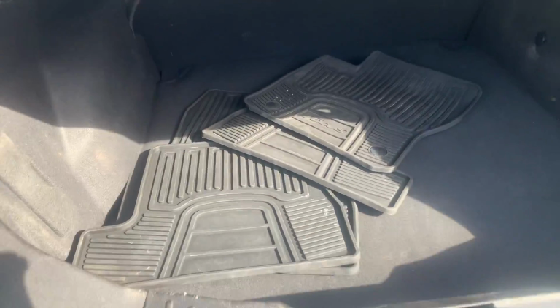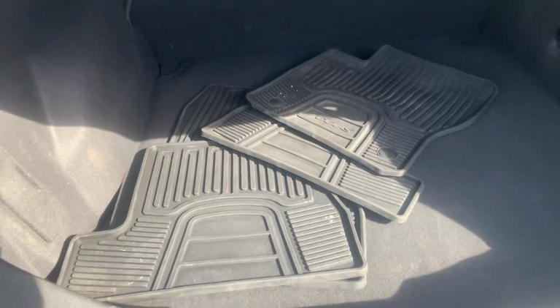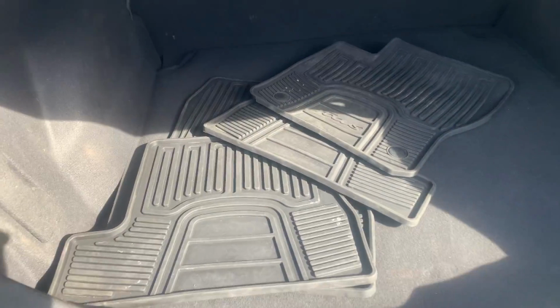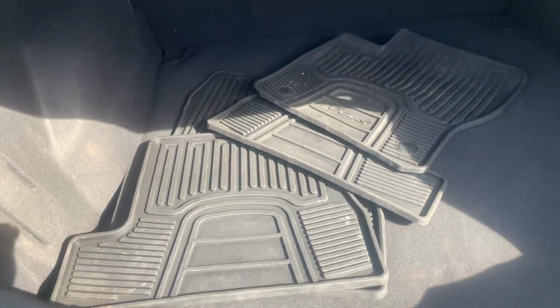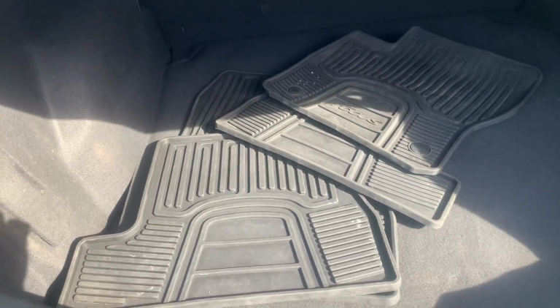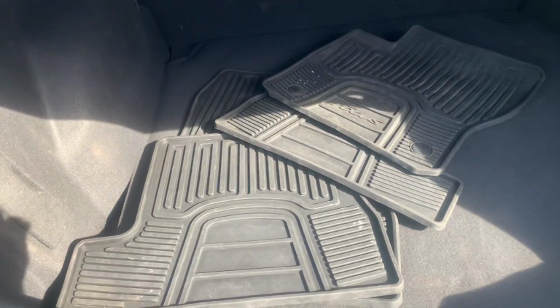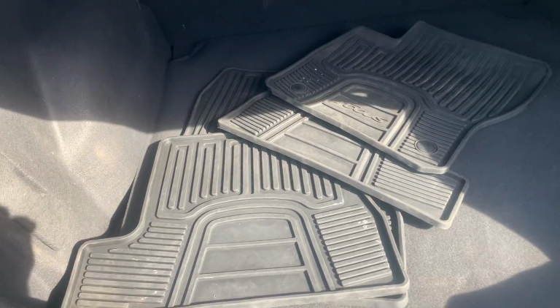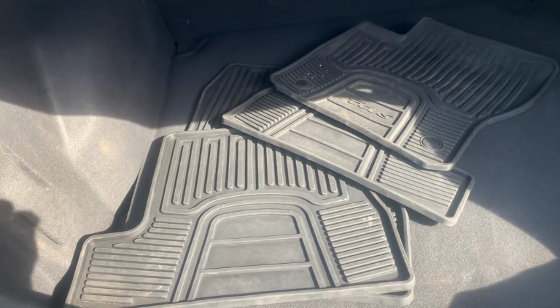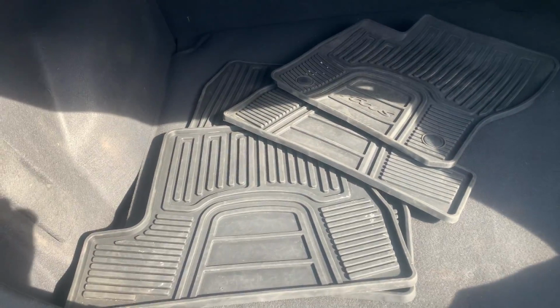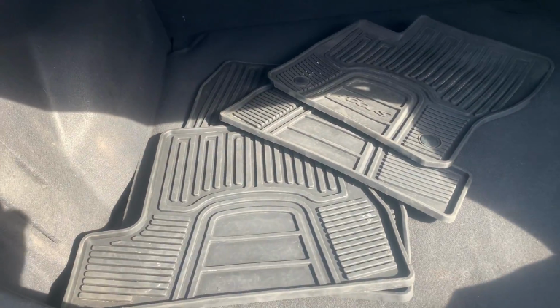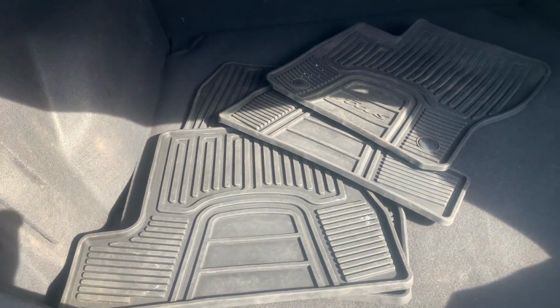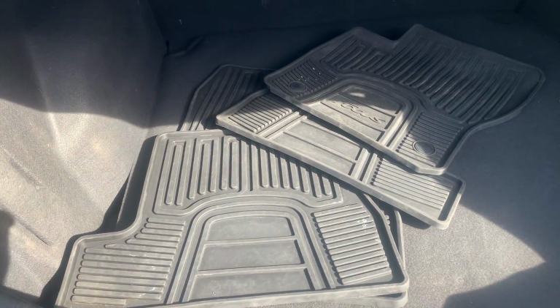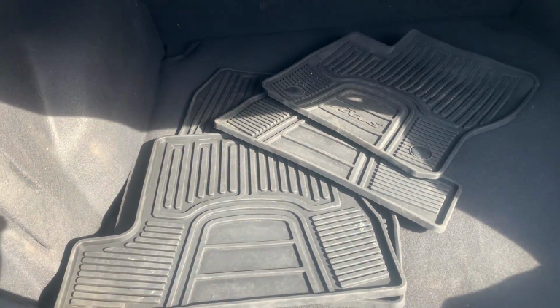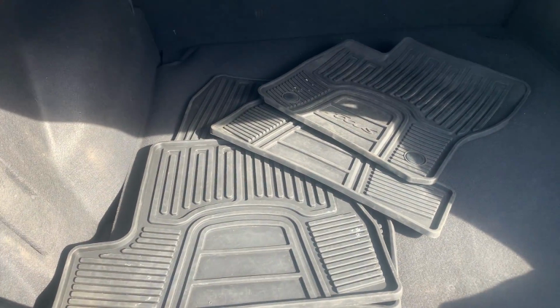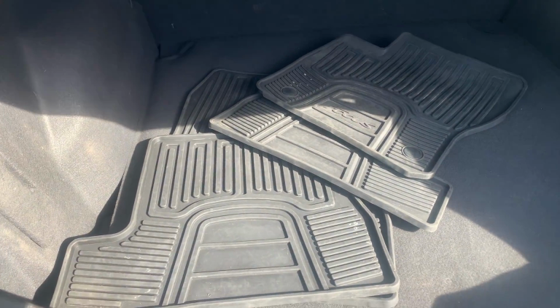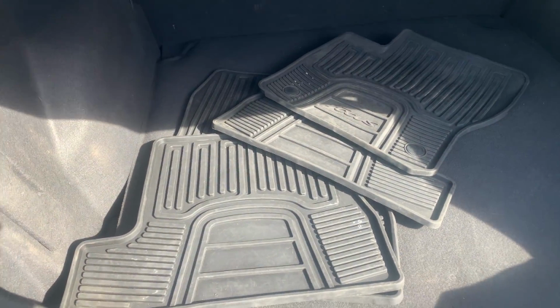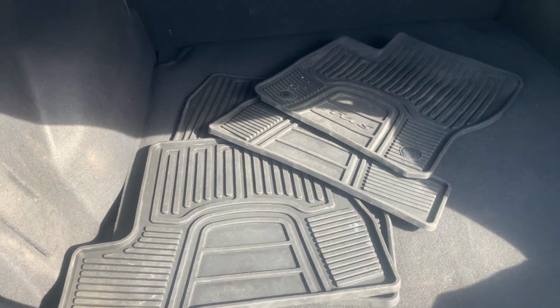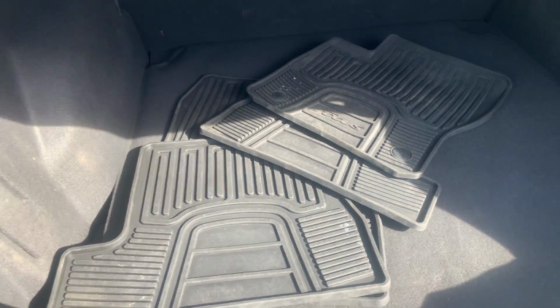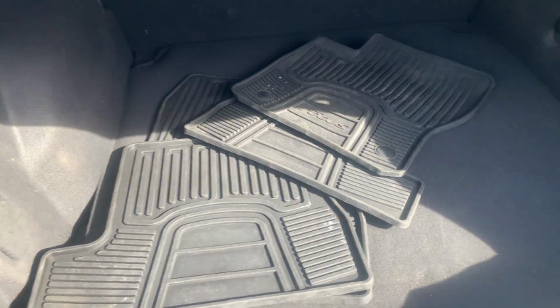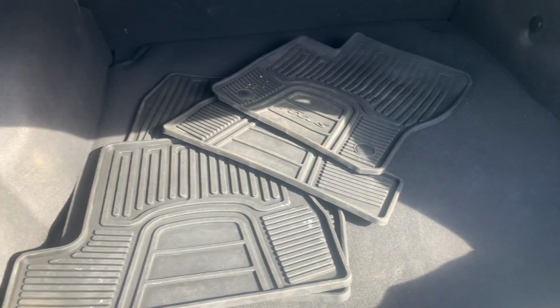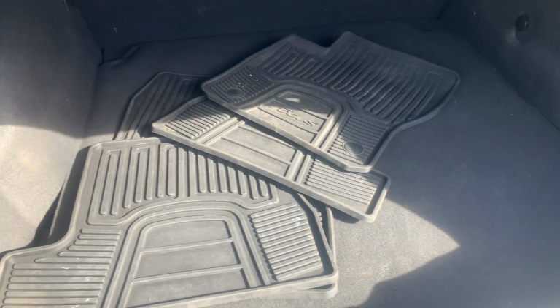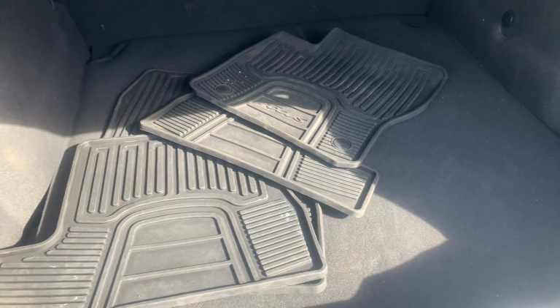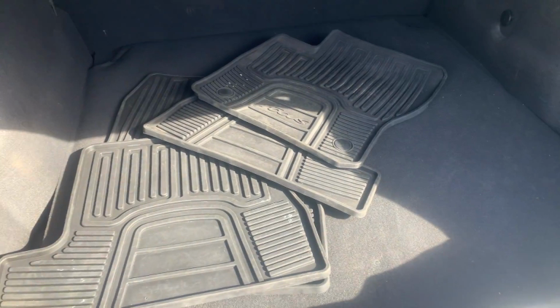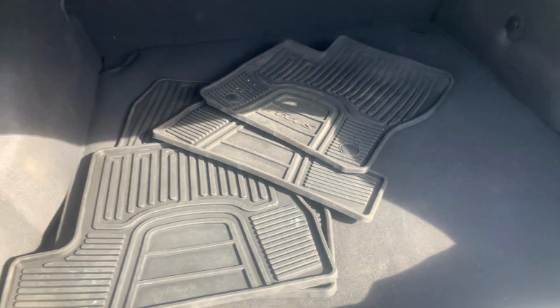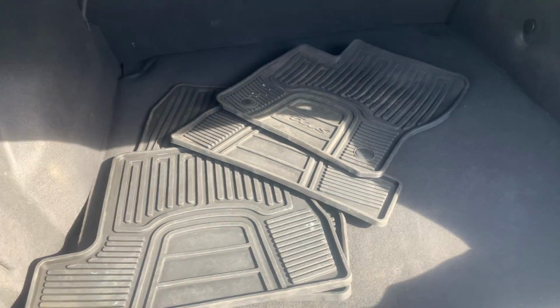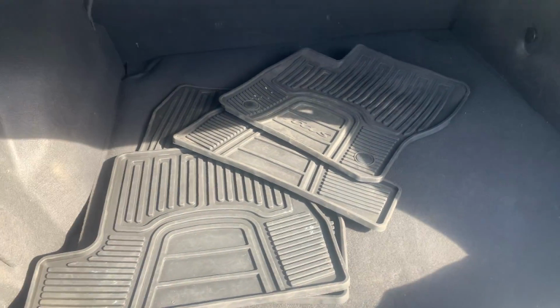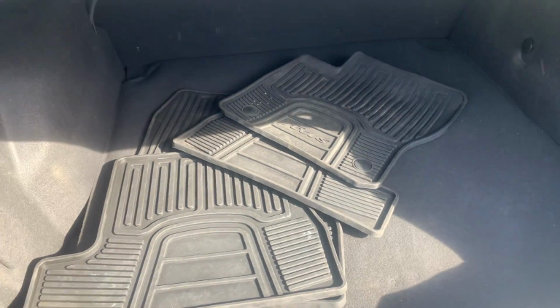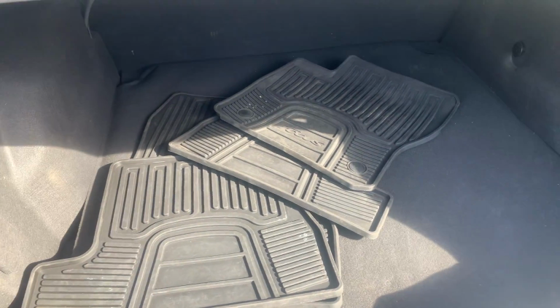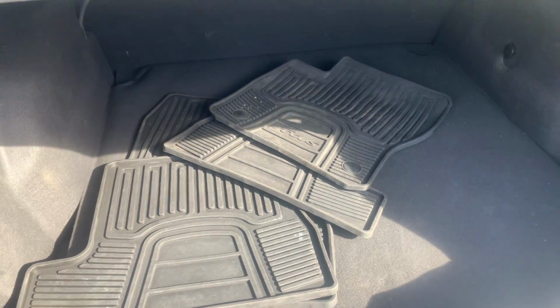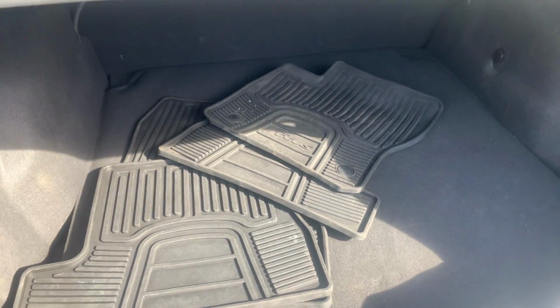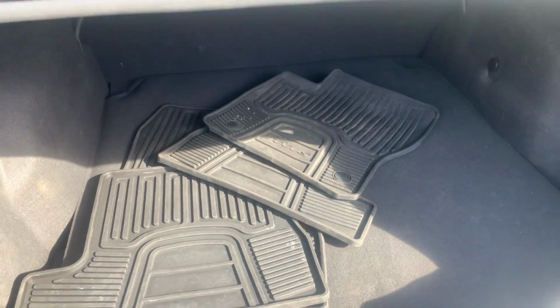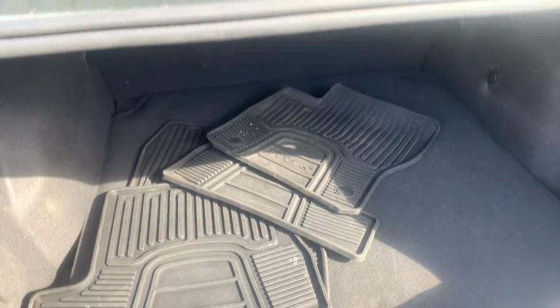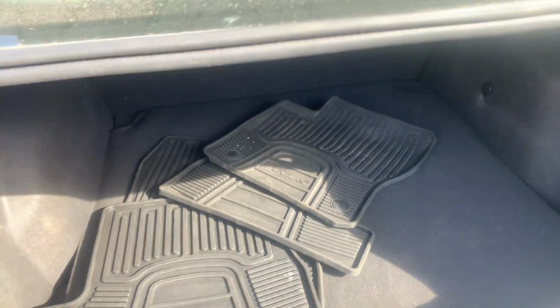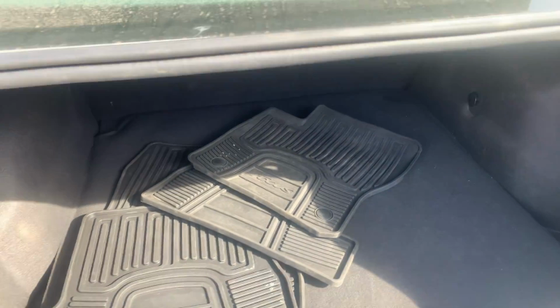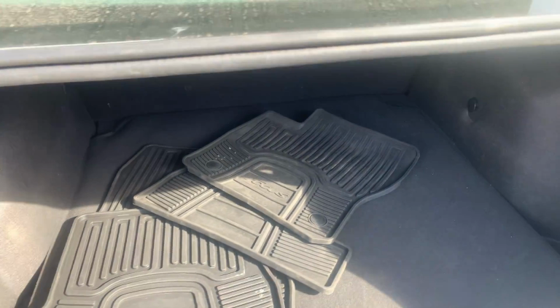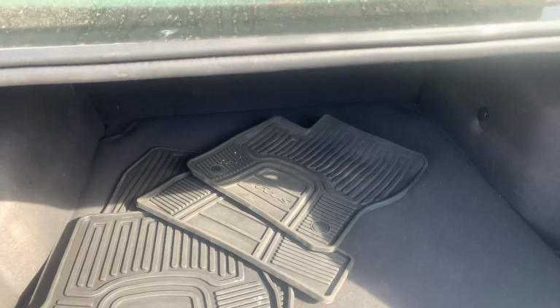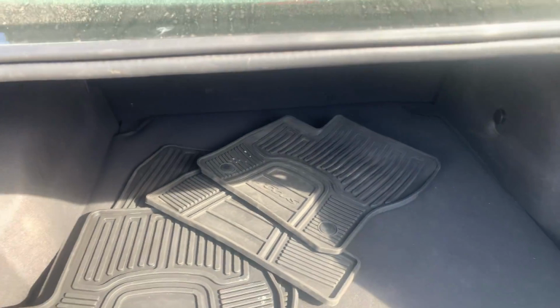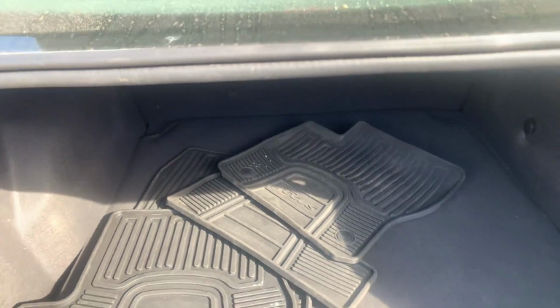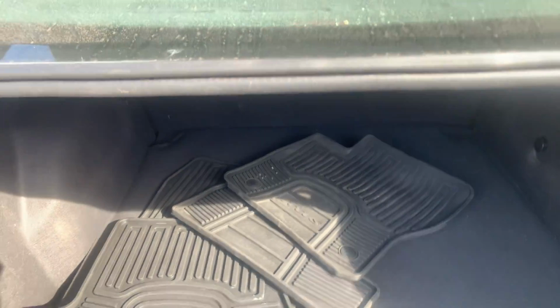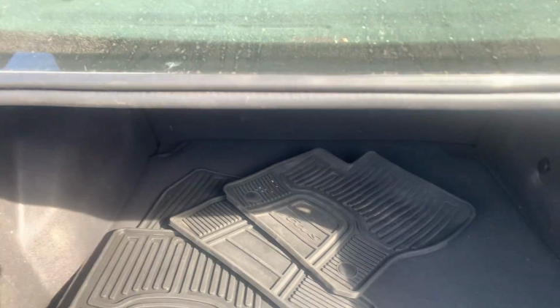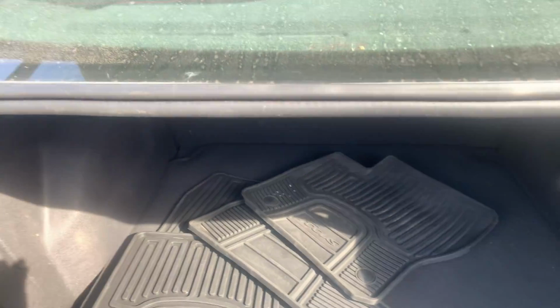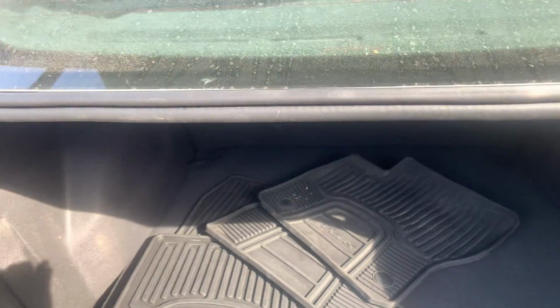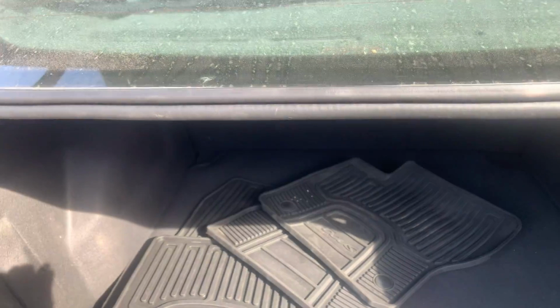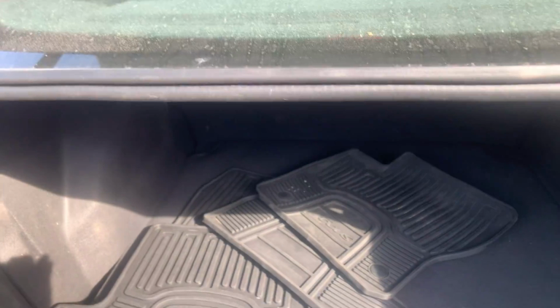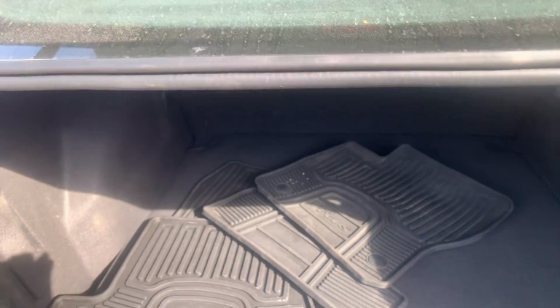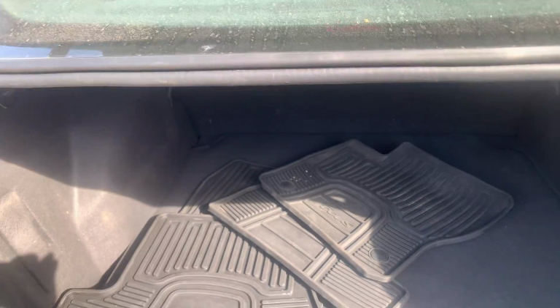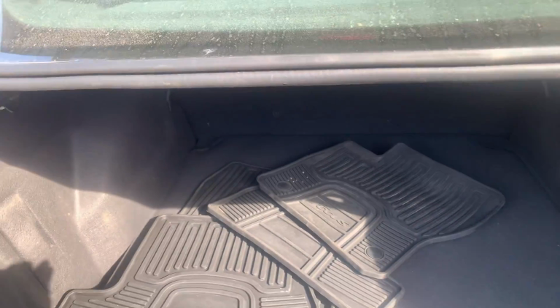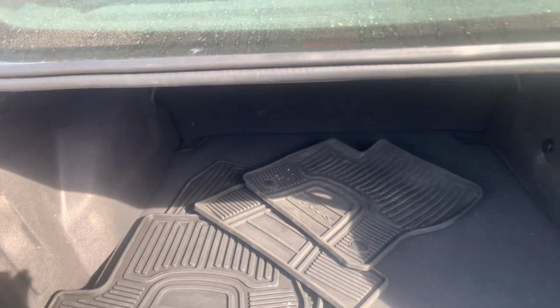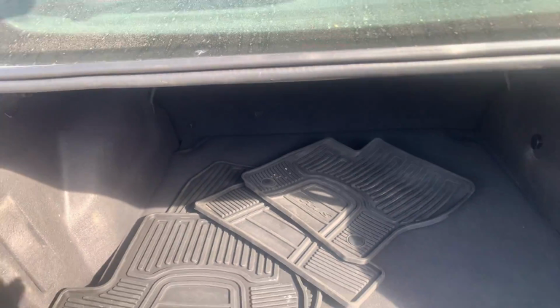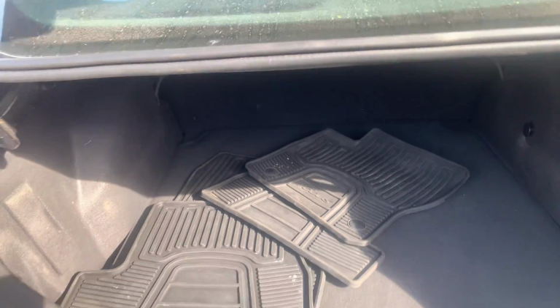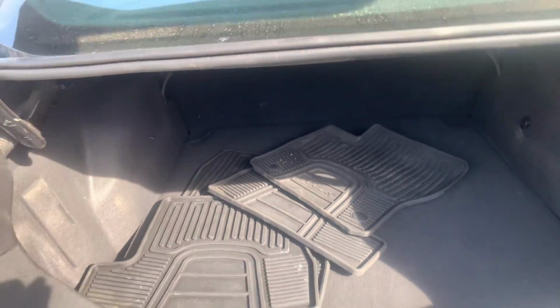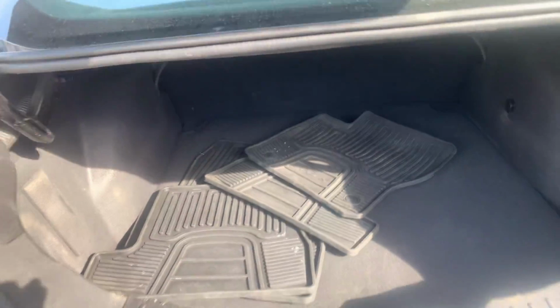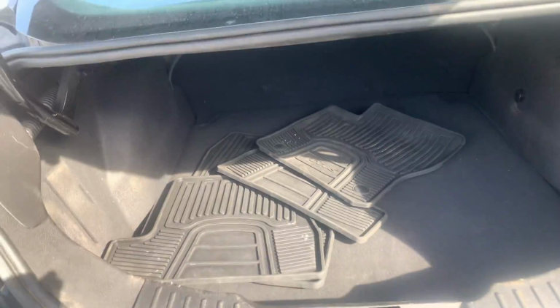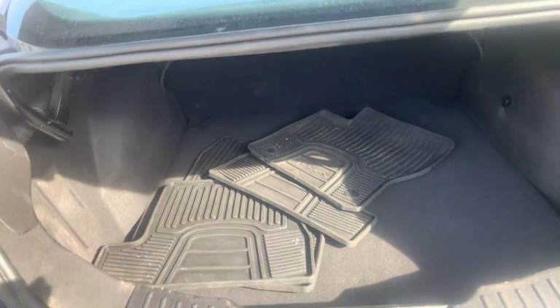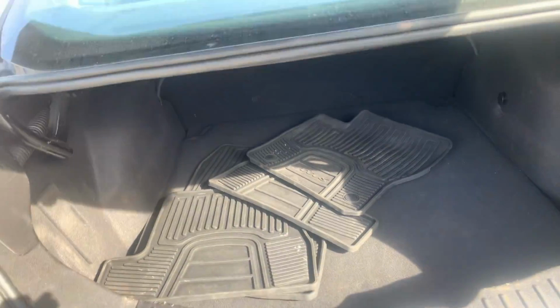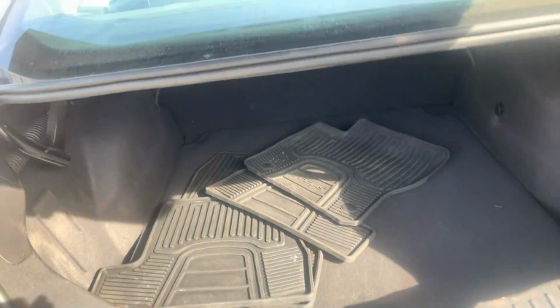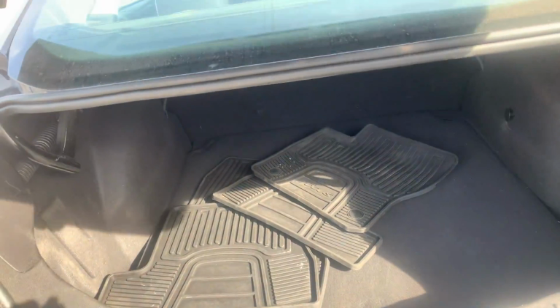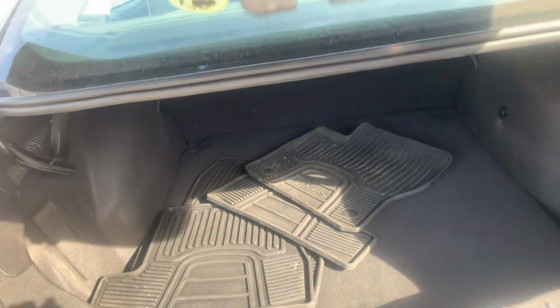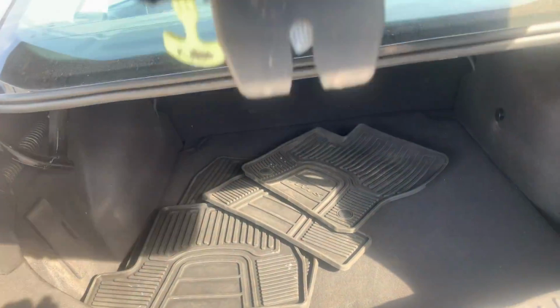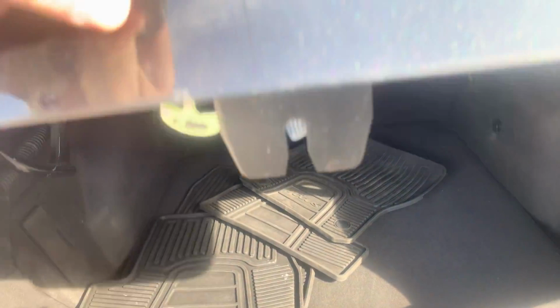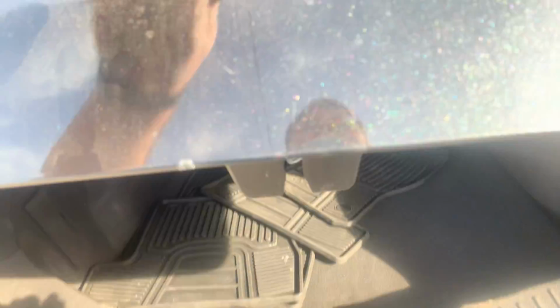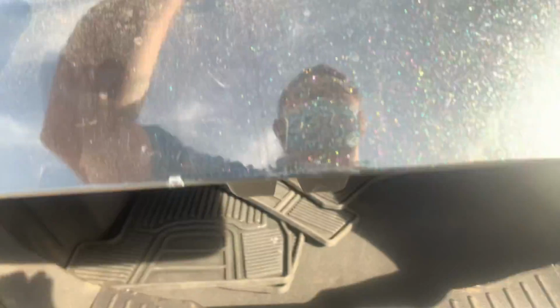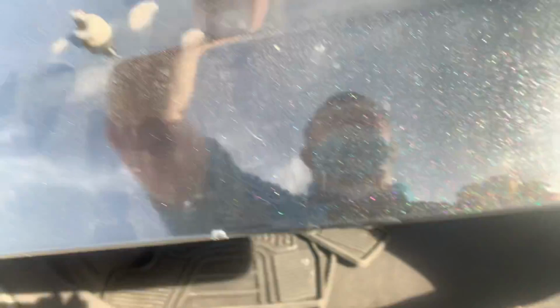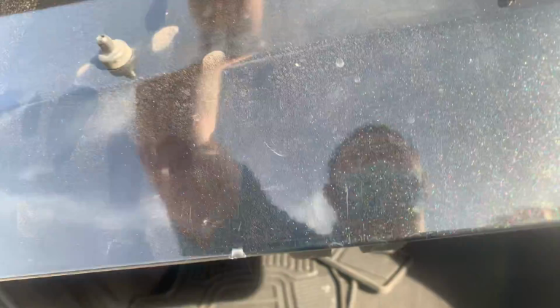We do have the all-weather floor mats there. Those are really nice to have, especially around these parts here in the winter.